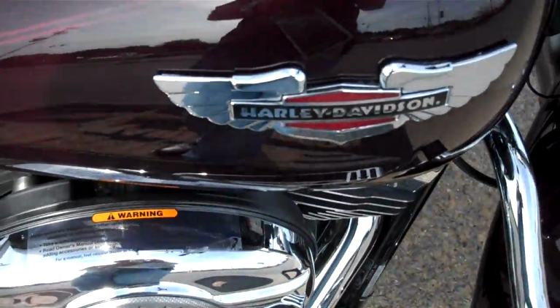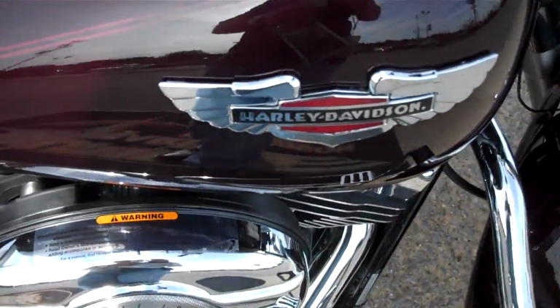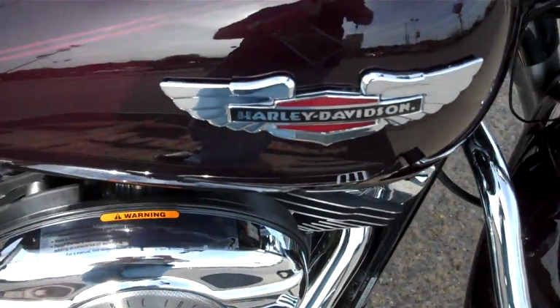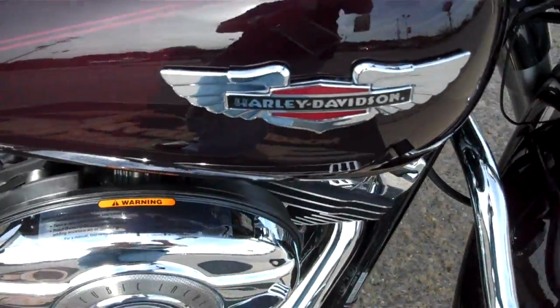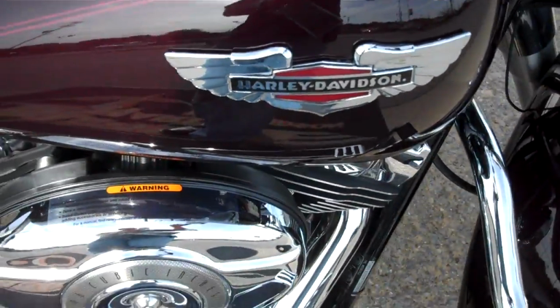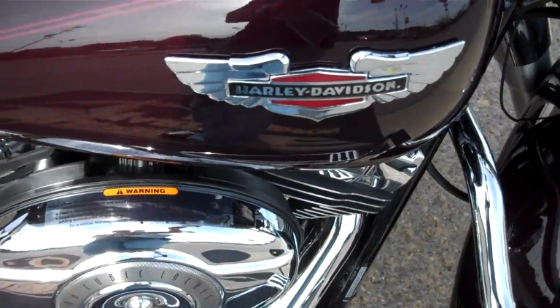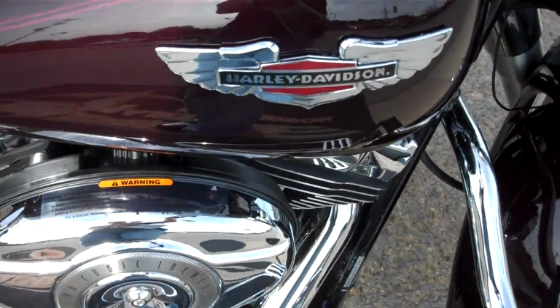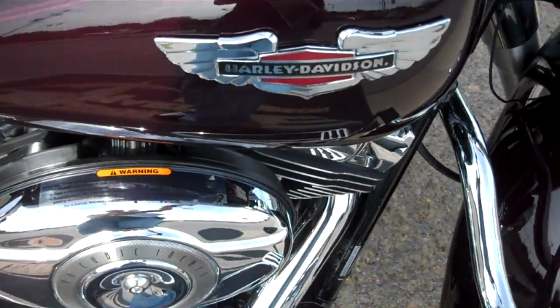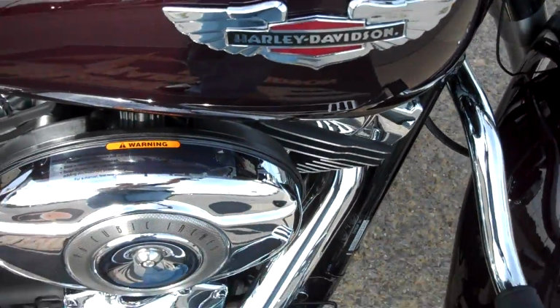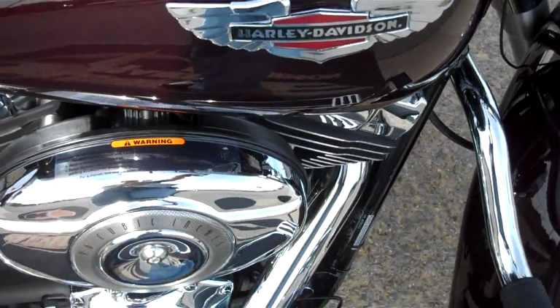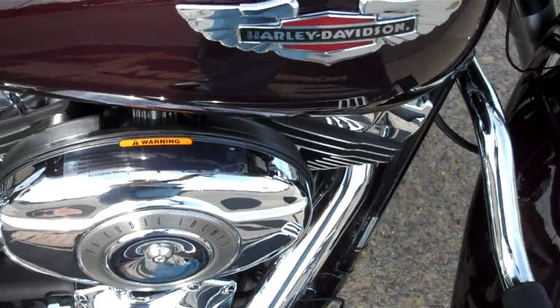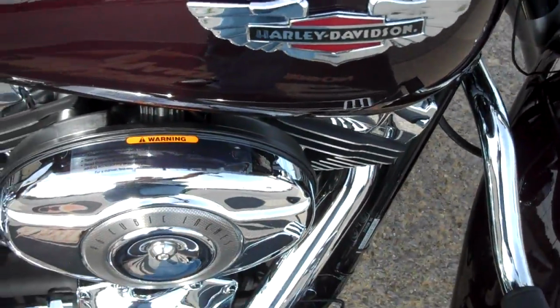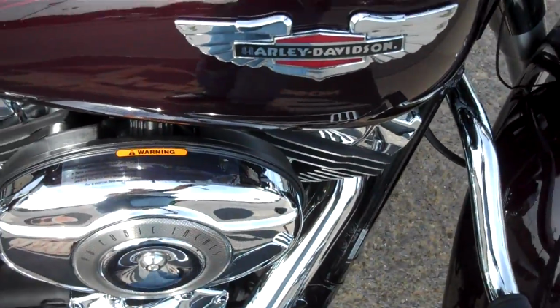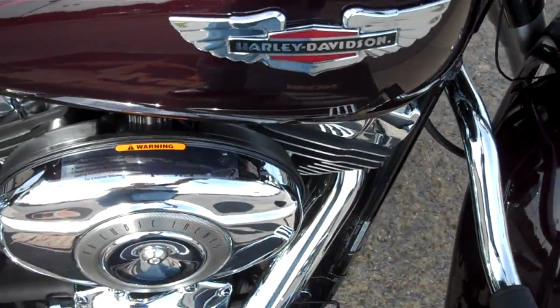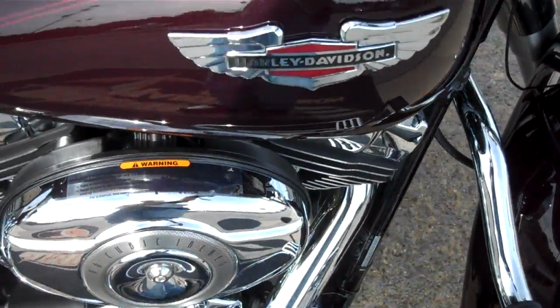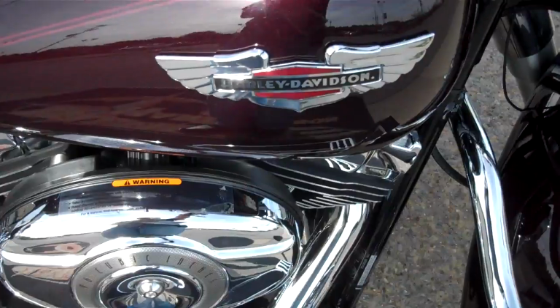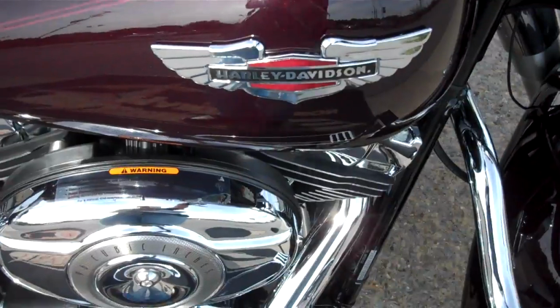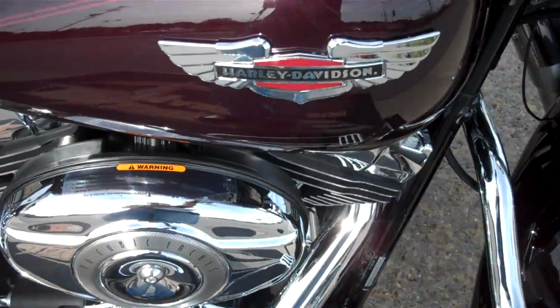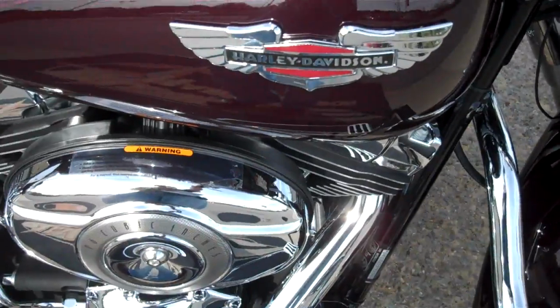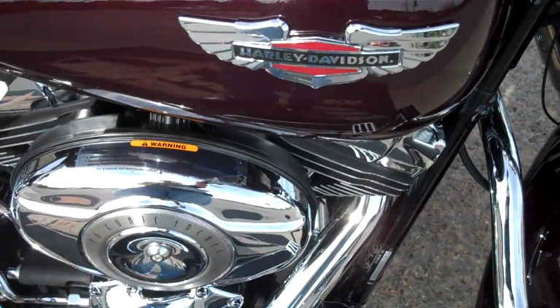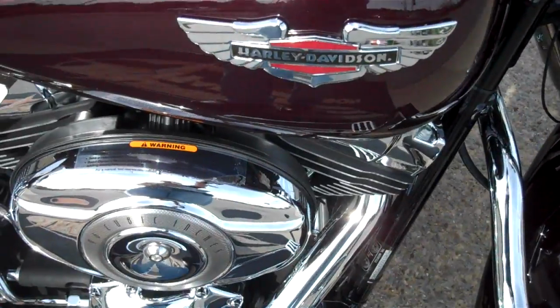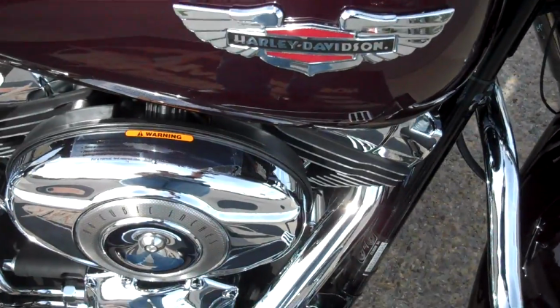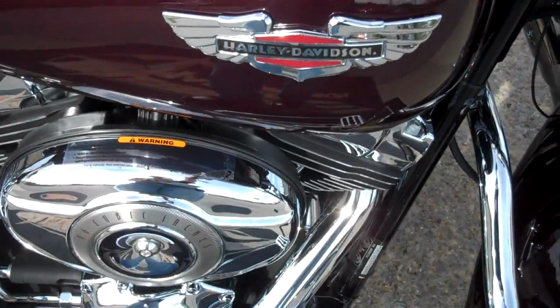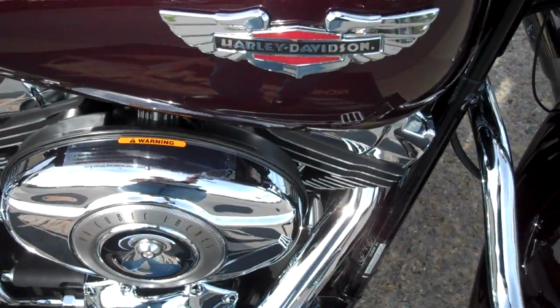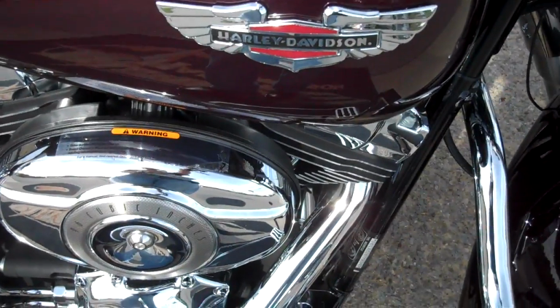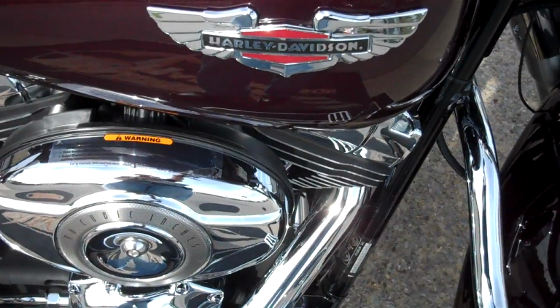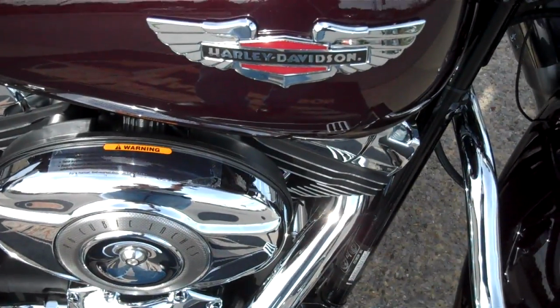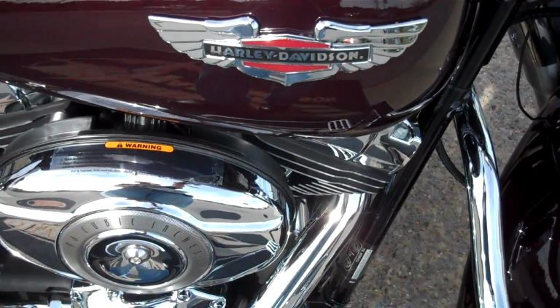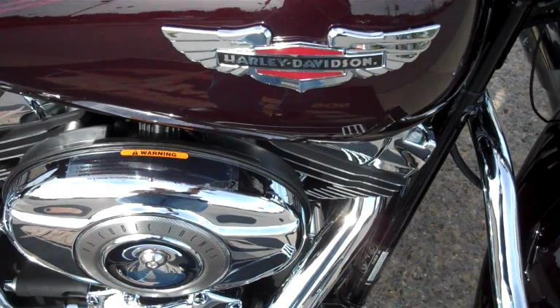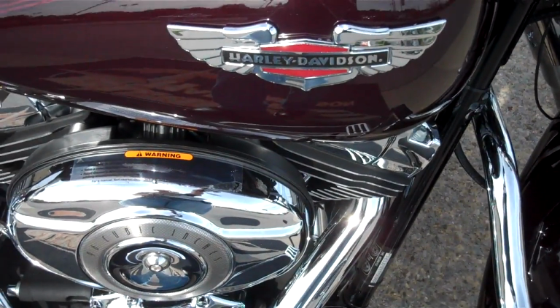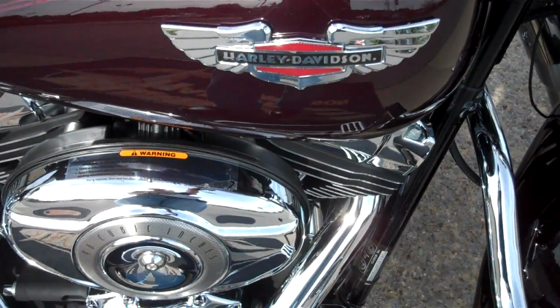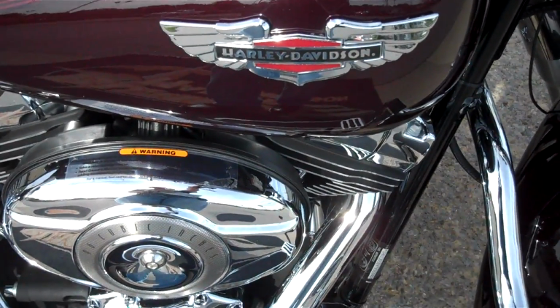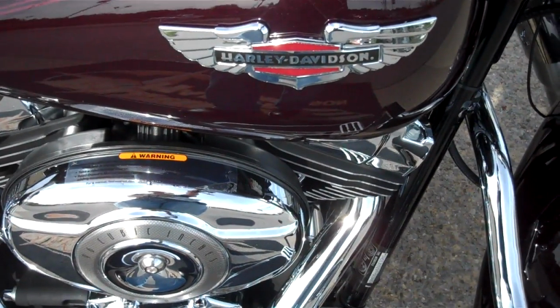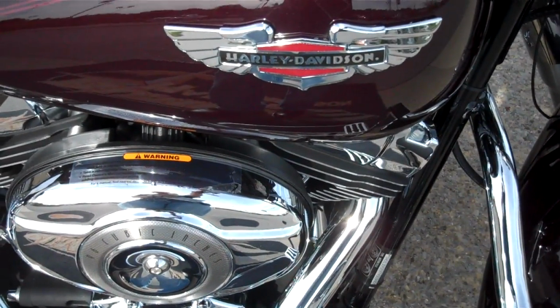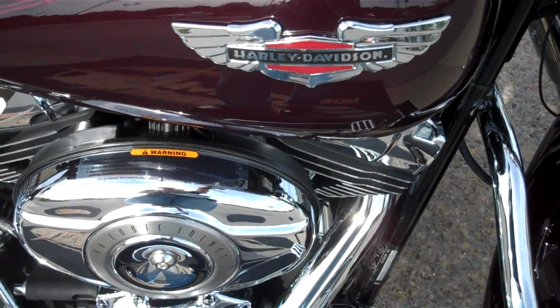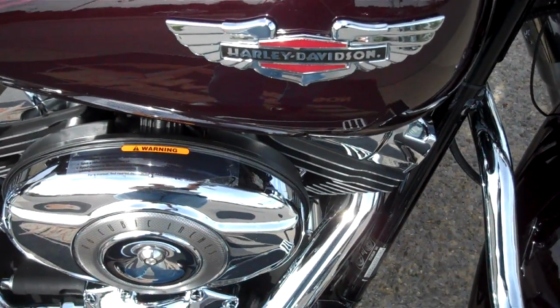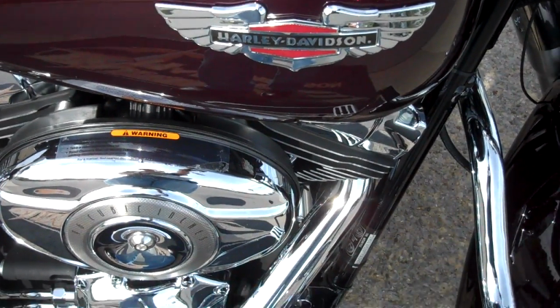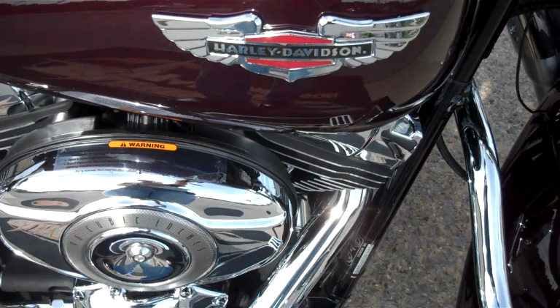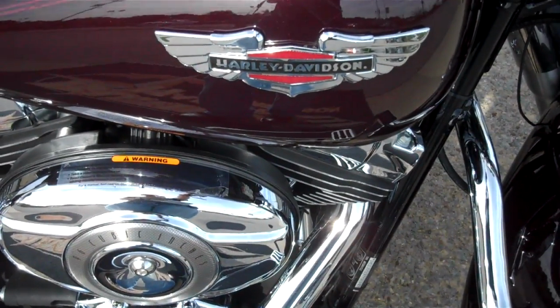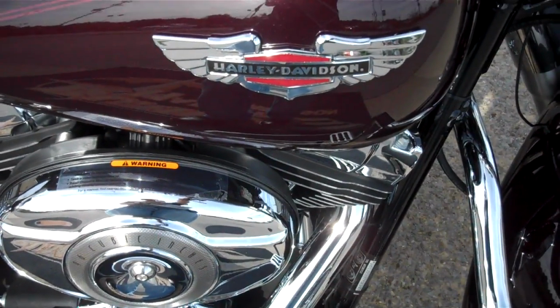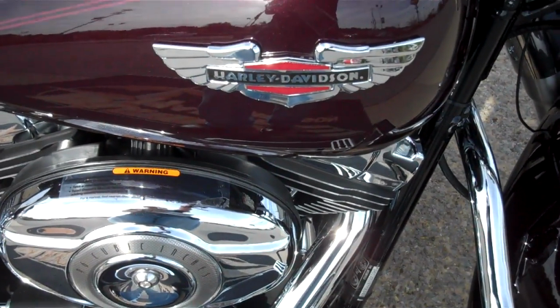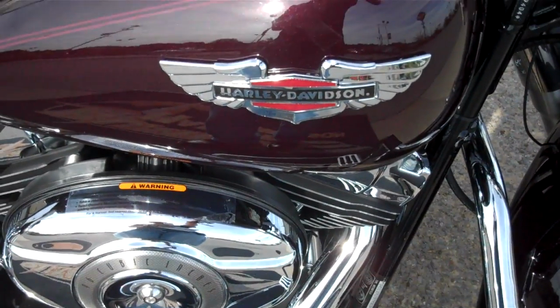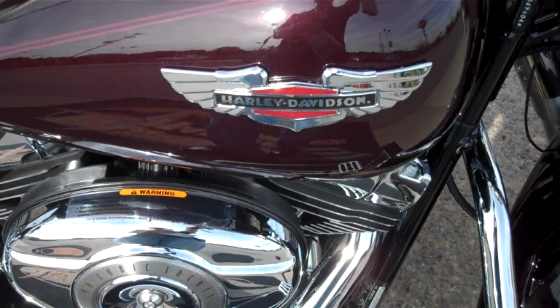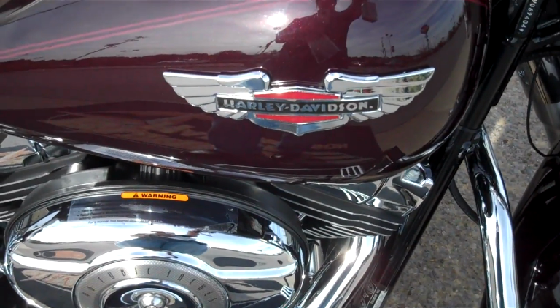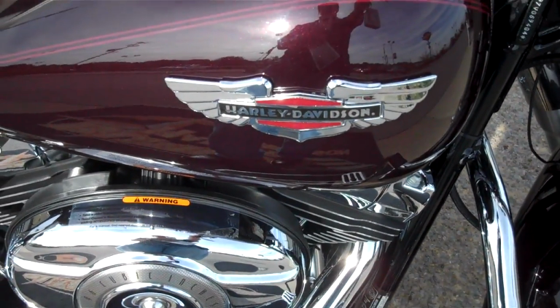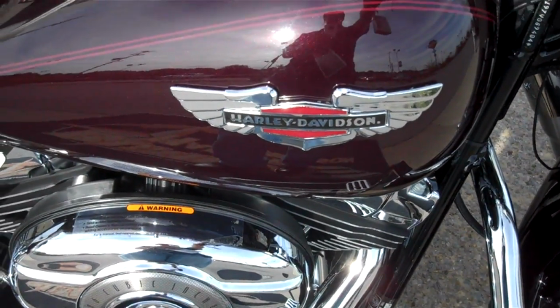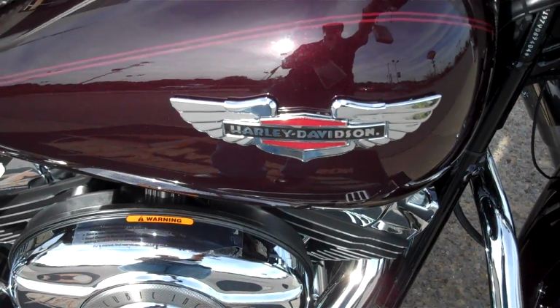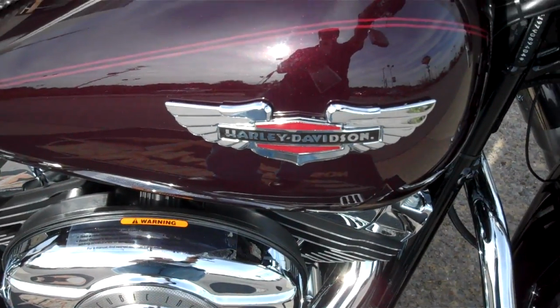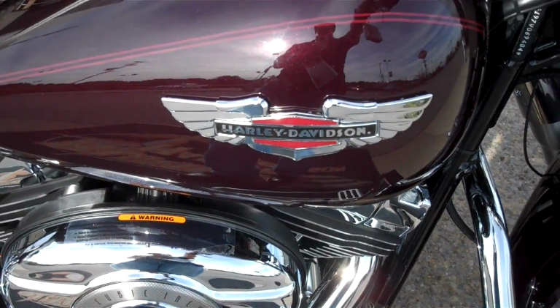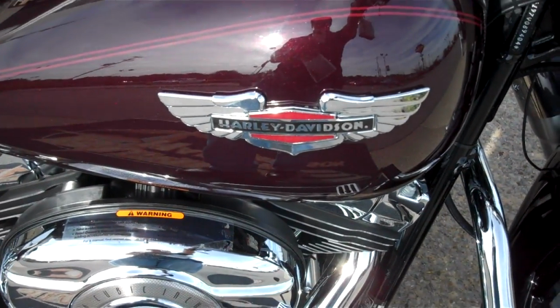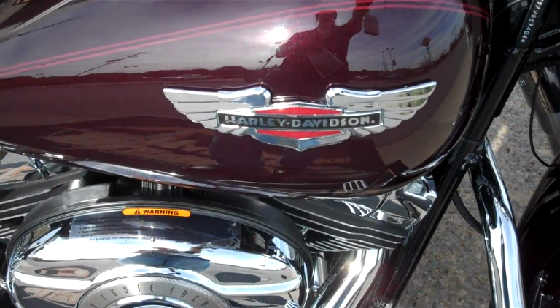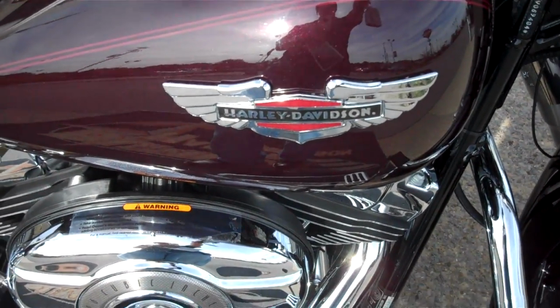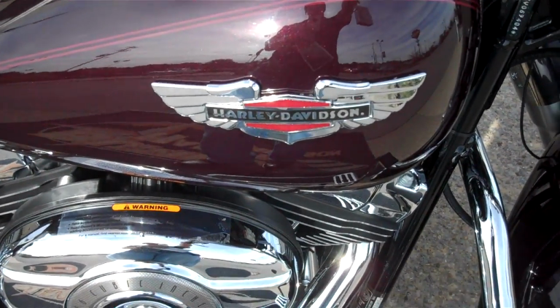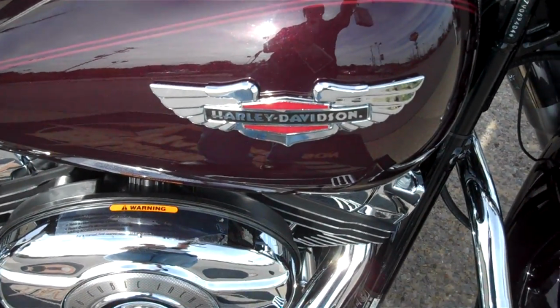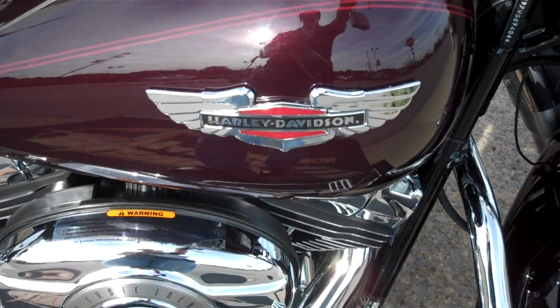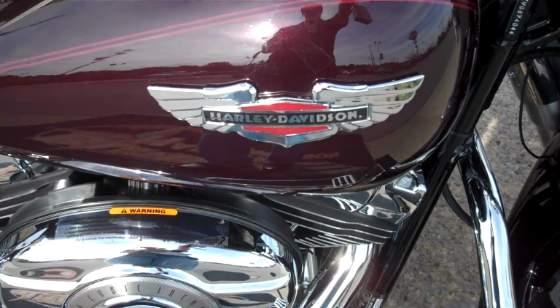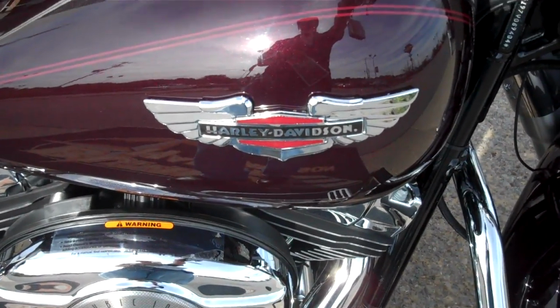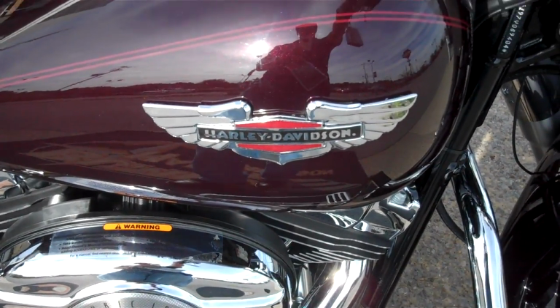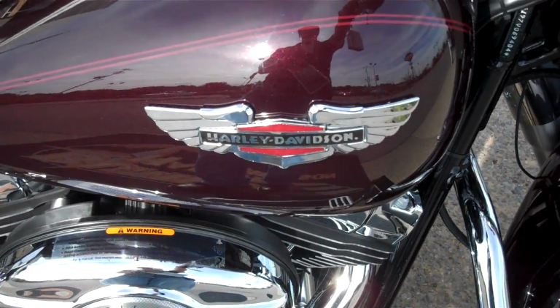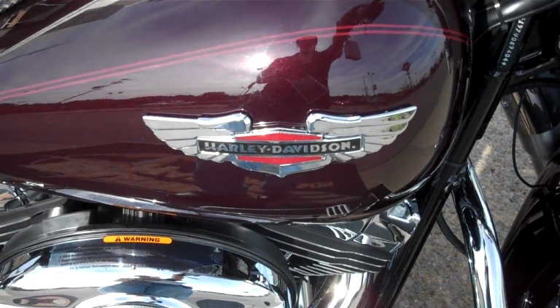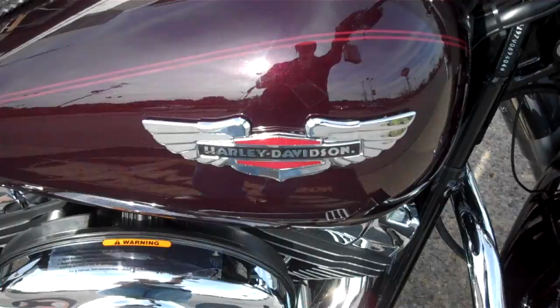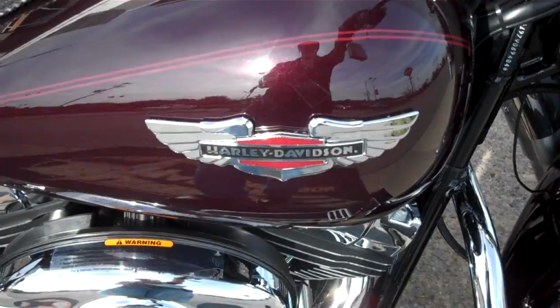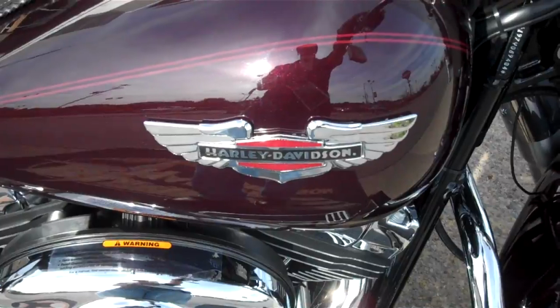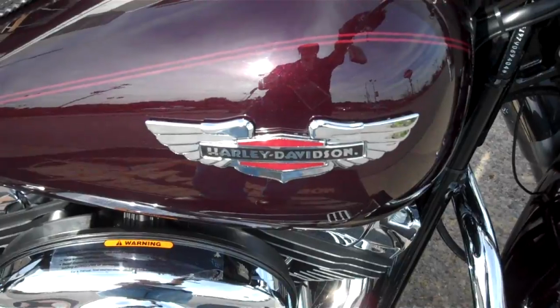Again, this is Greg Koepke, Internet Motorcycle Sales at Bumpus in Murfreesboro, Tennessee. Give me a call and we'll get you riding on what you want.